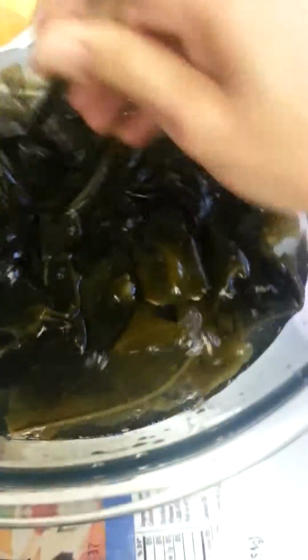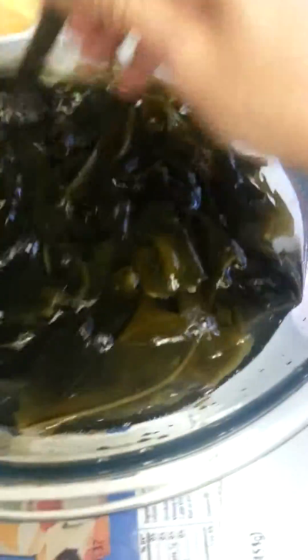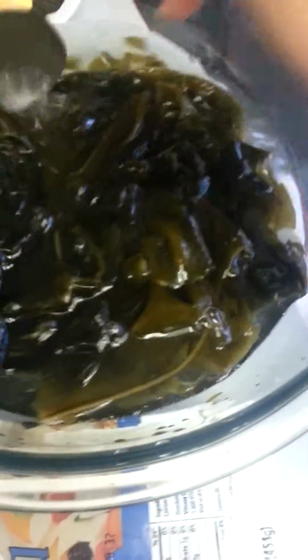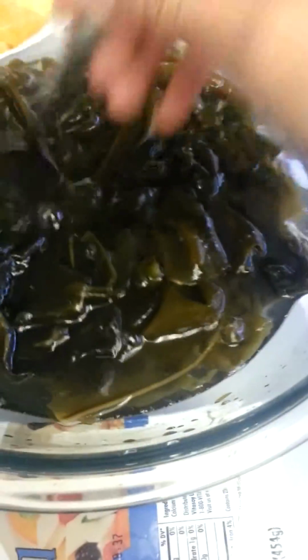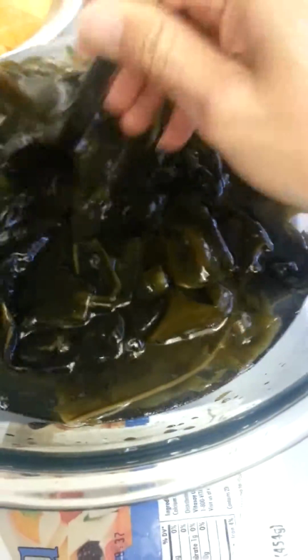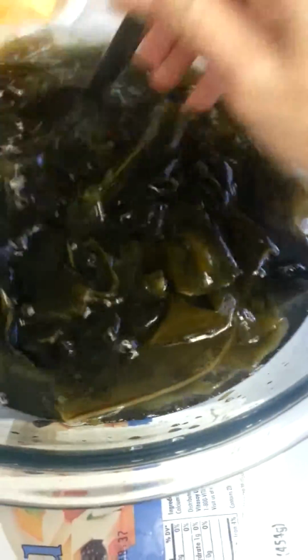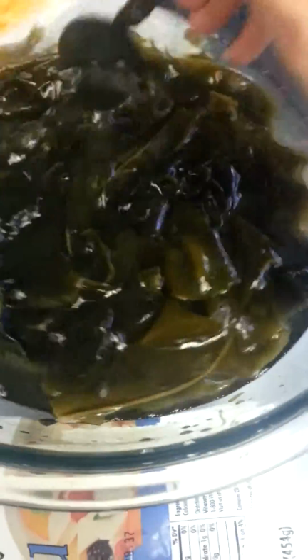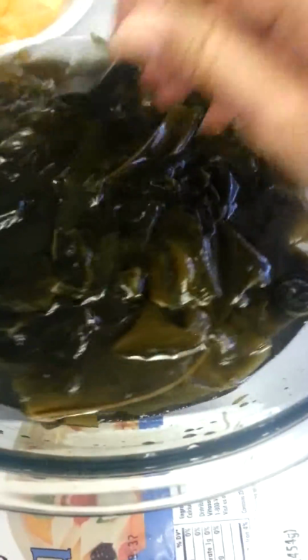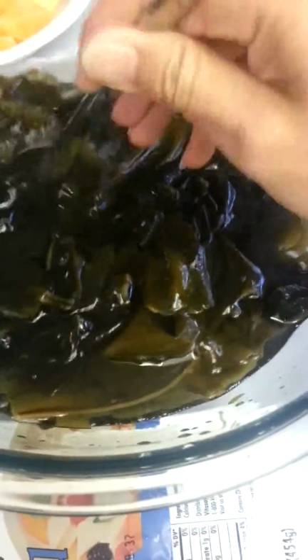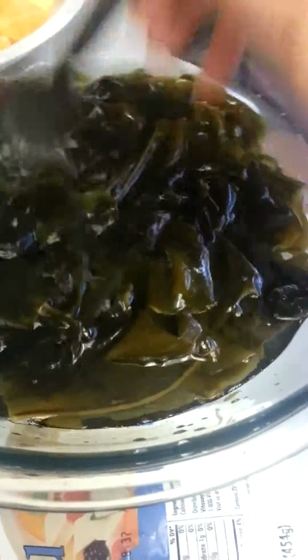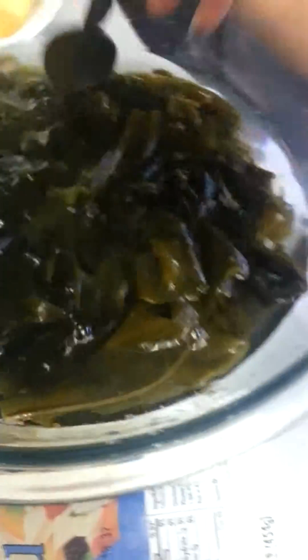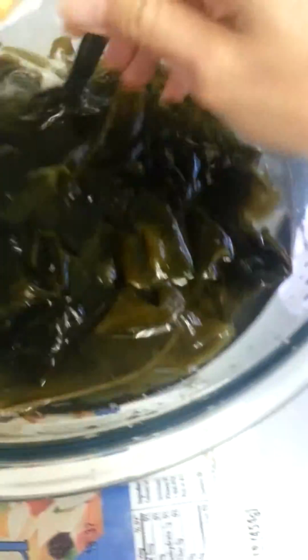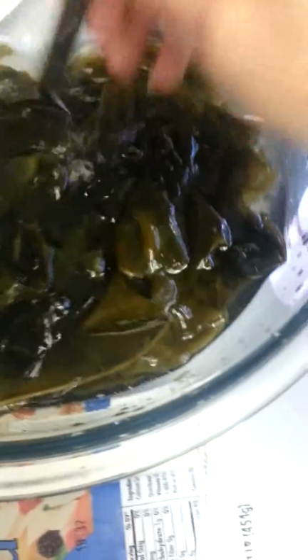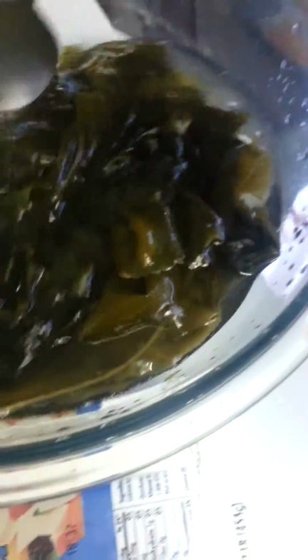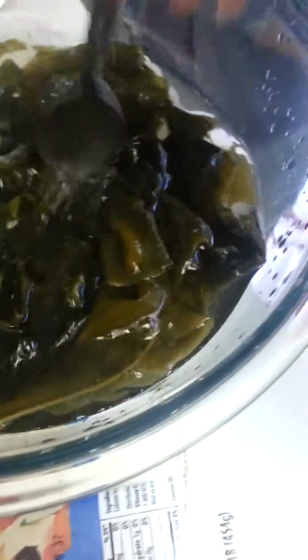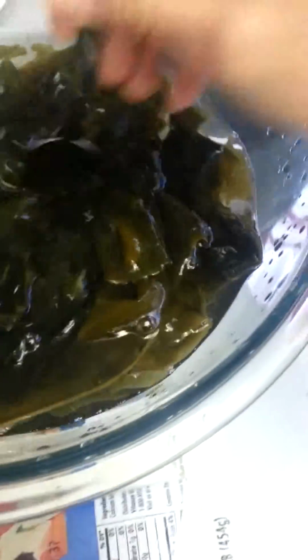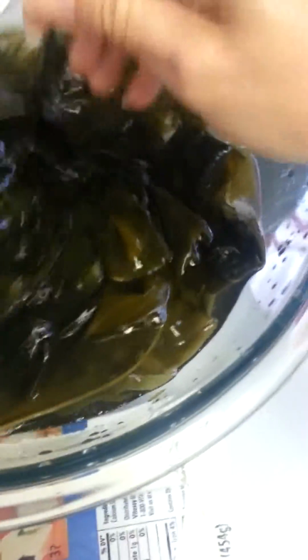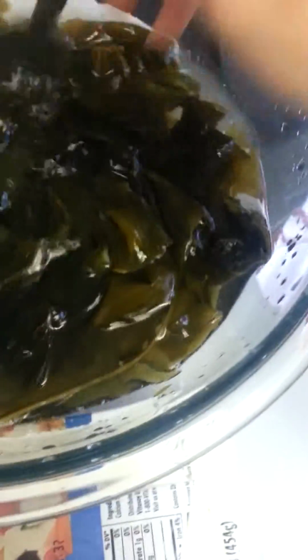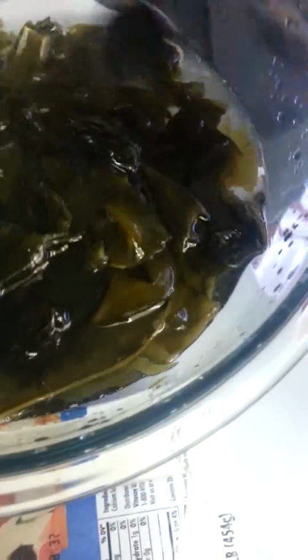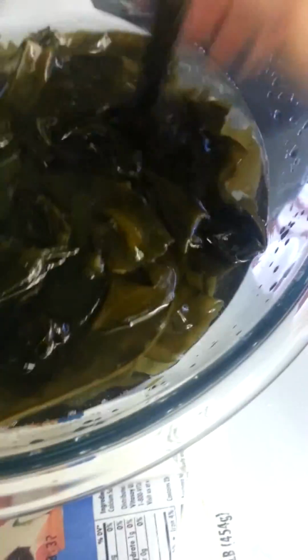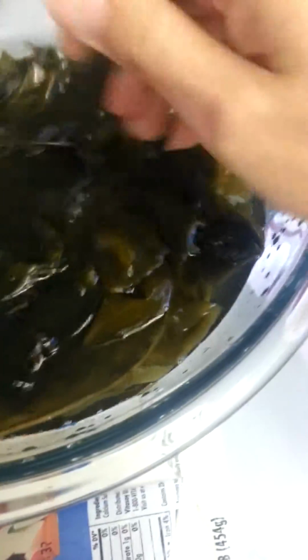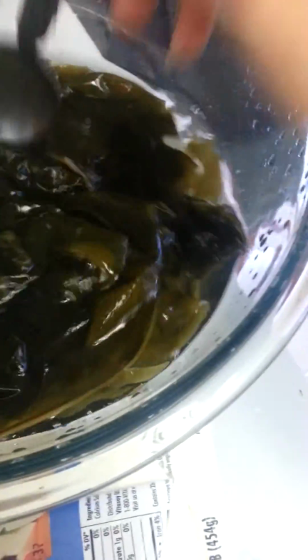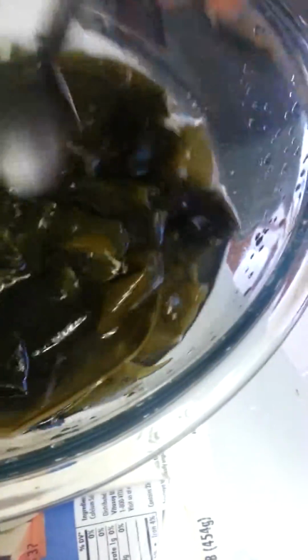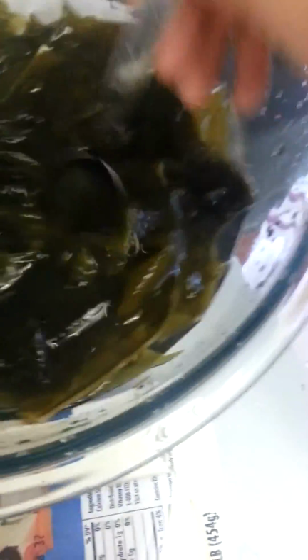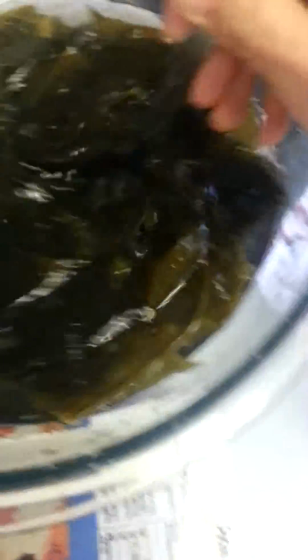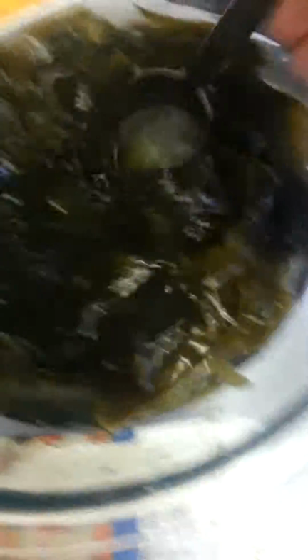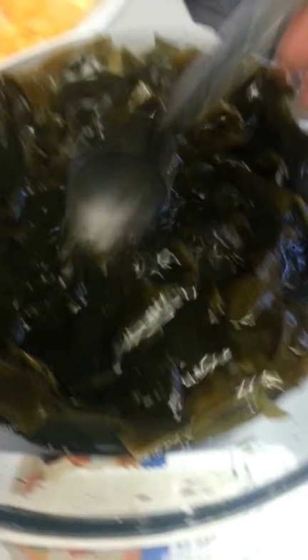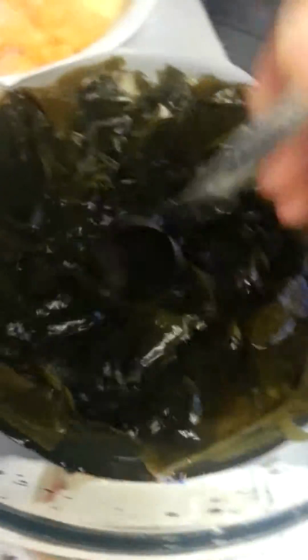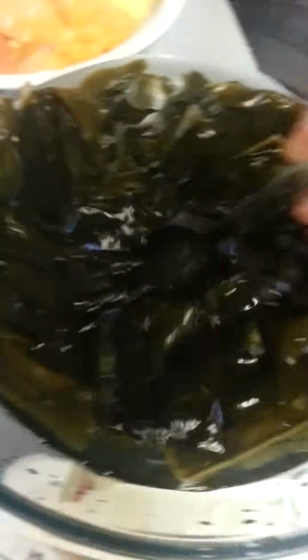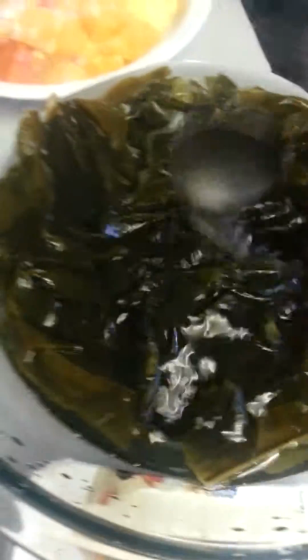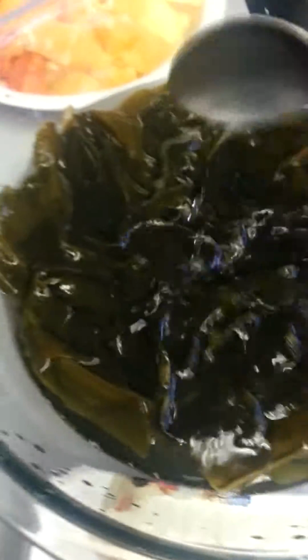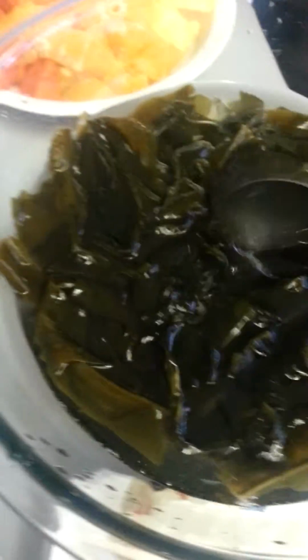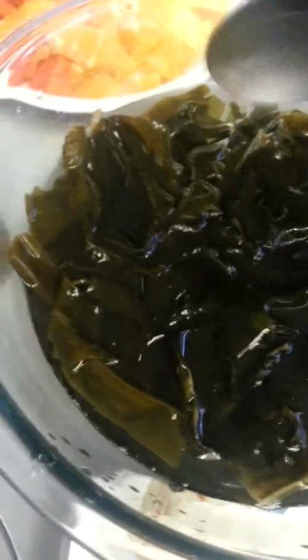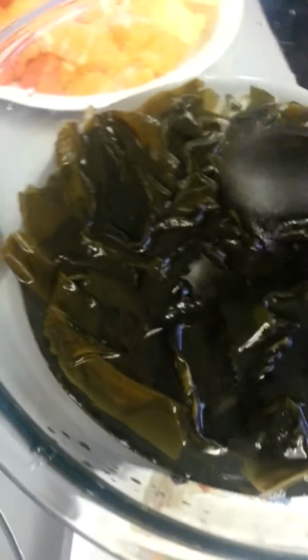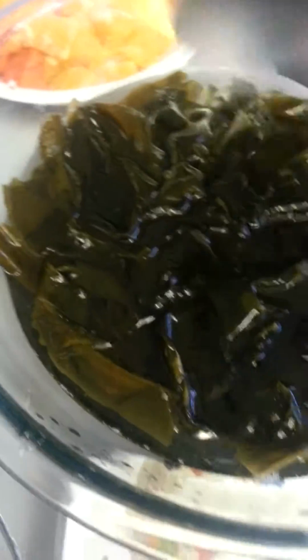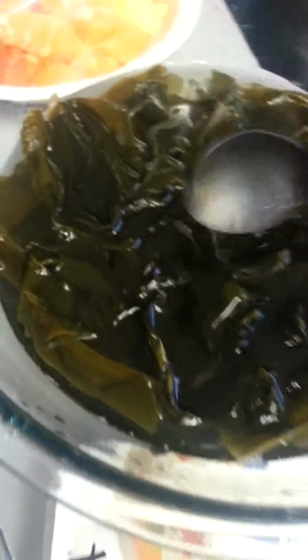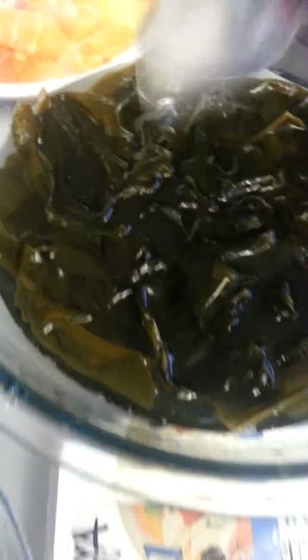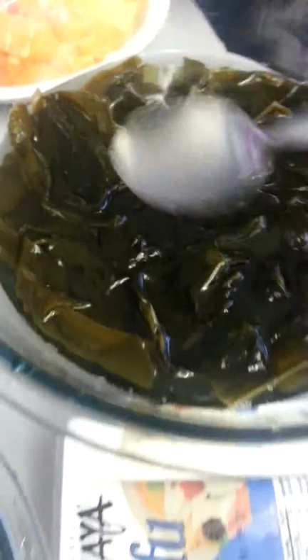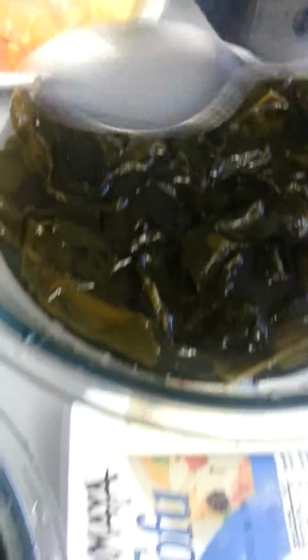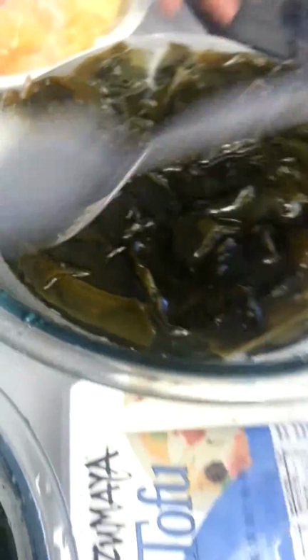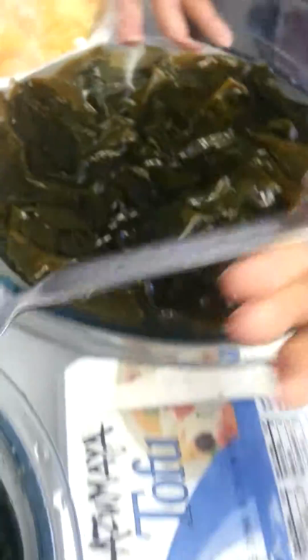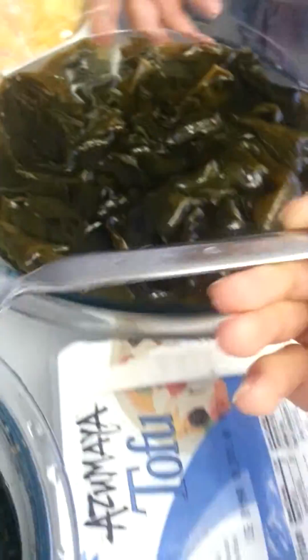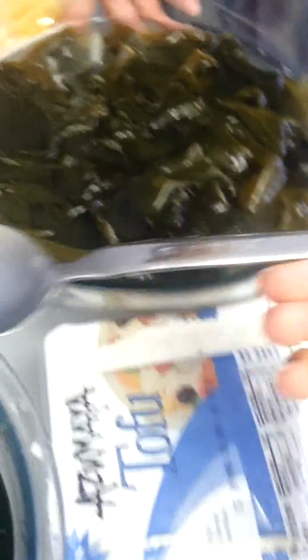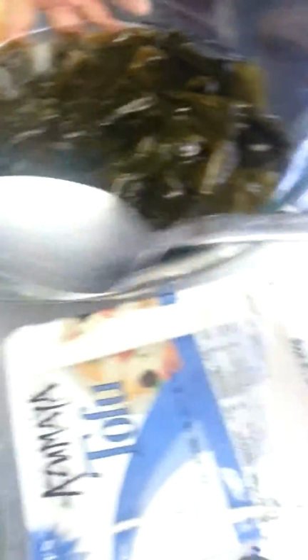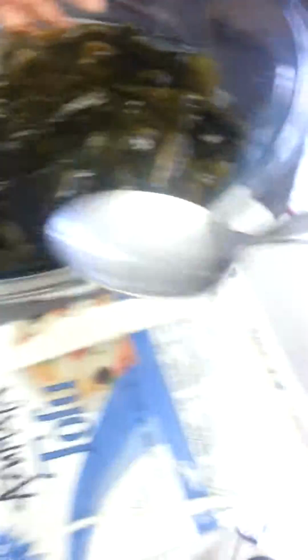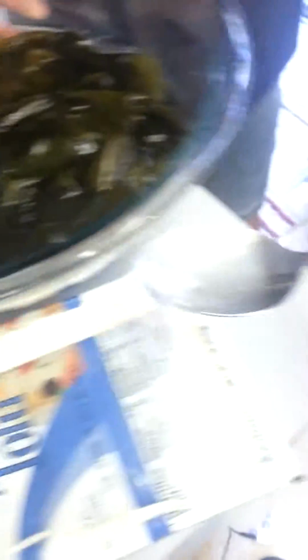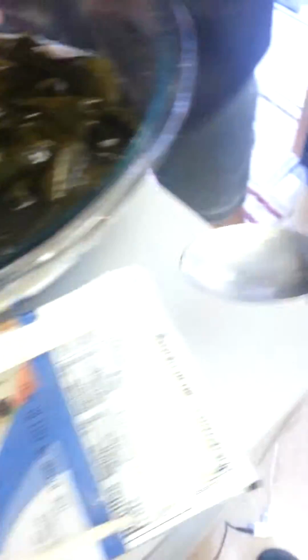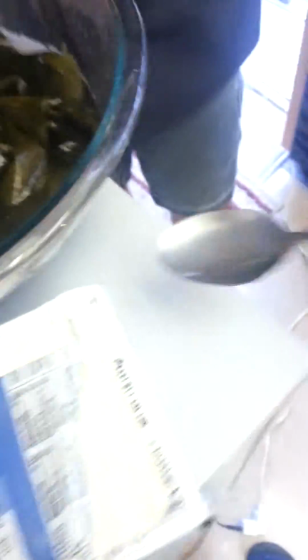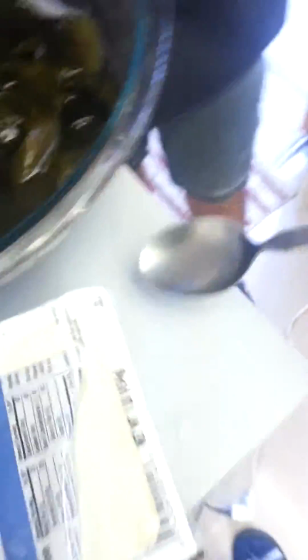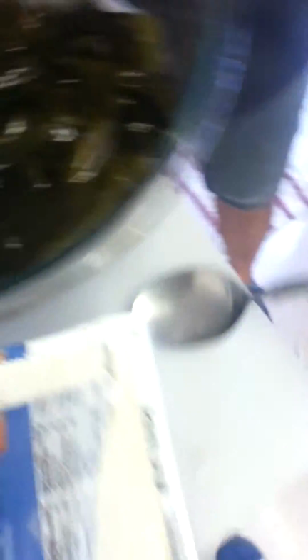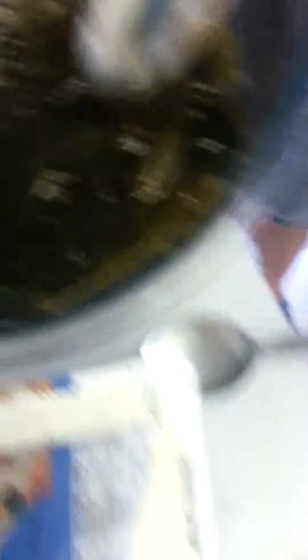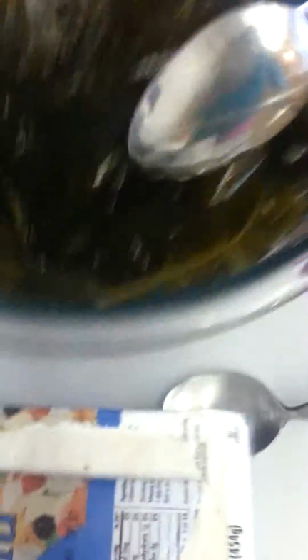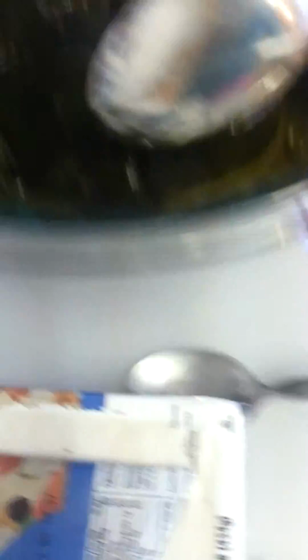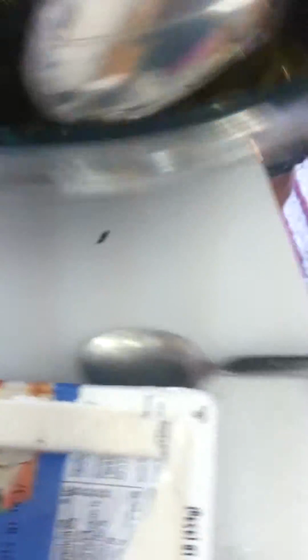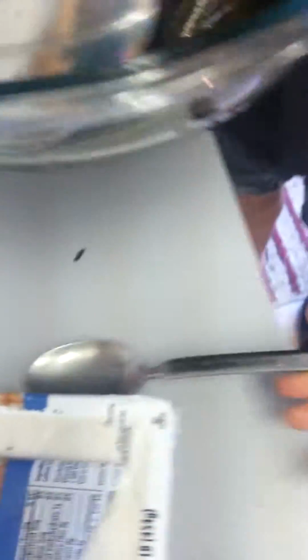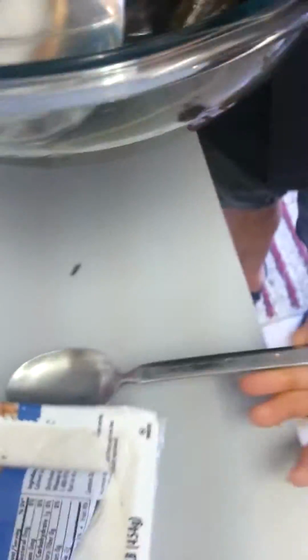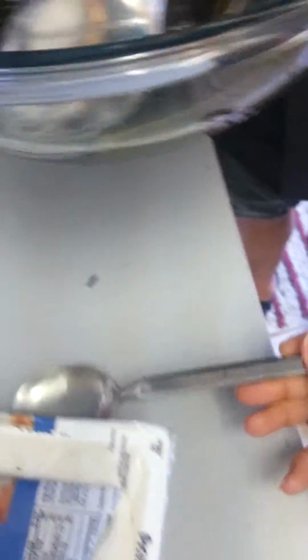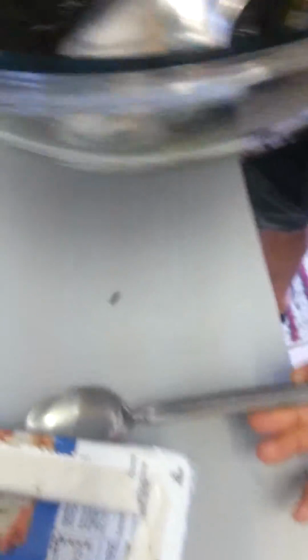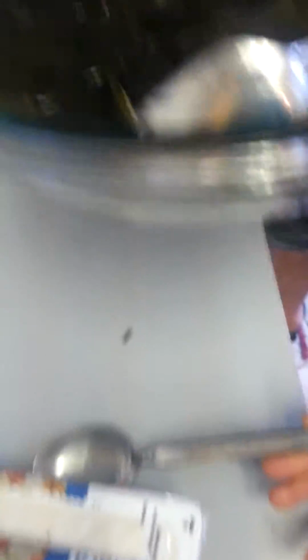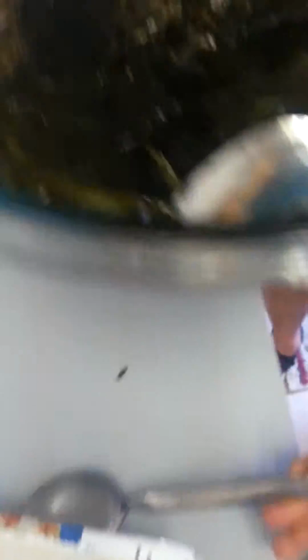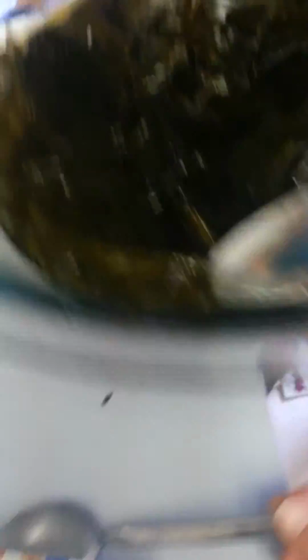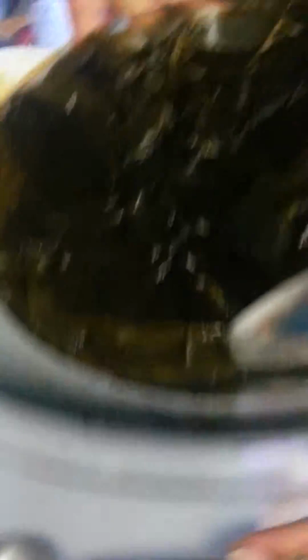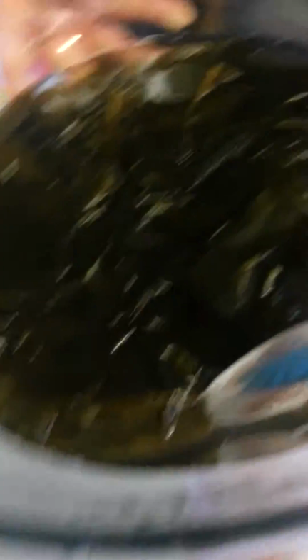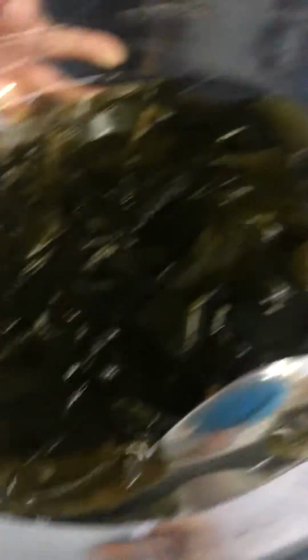Just rinse it. It rinses twice with the baking soda. After you put it in, use filtered water.